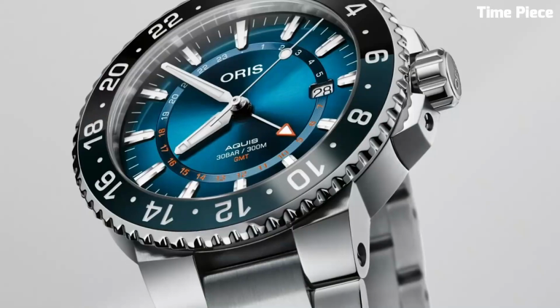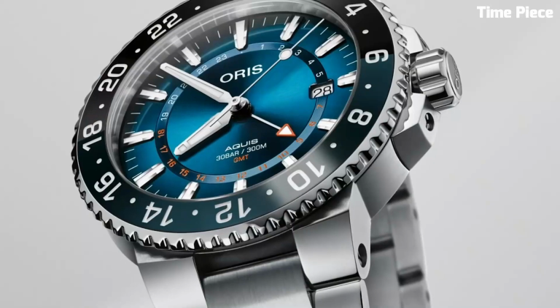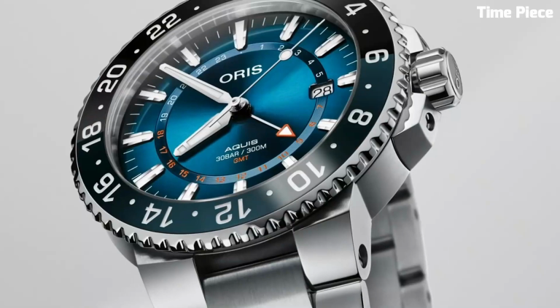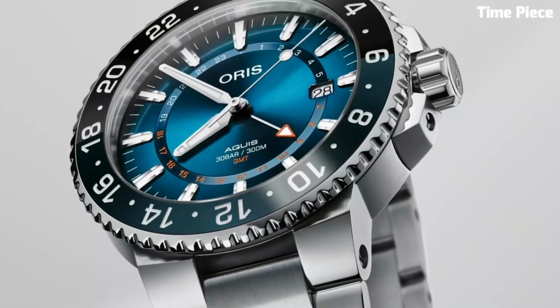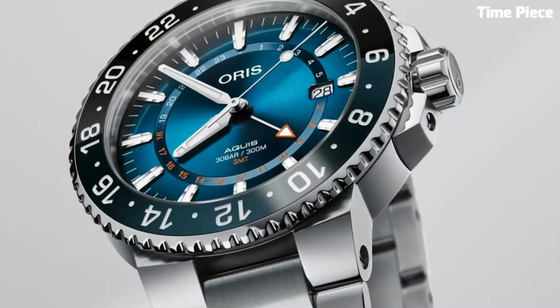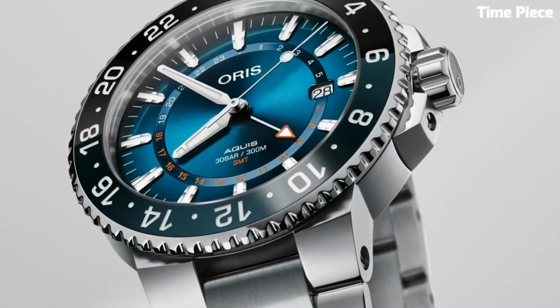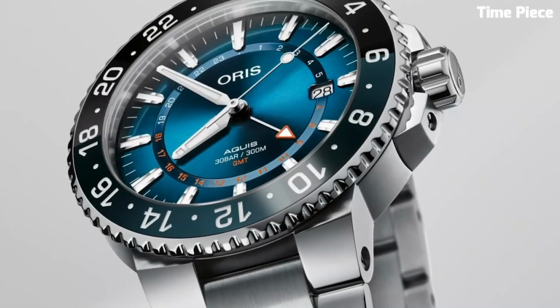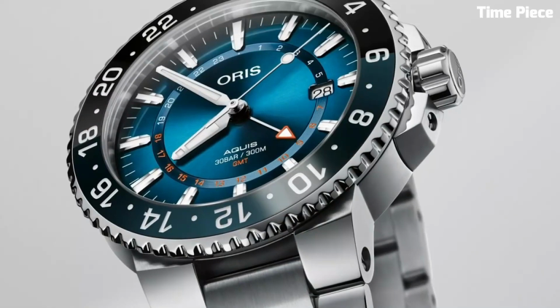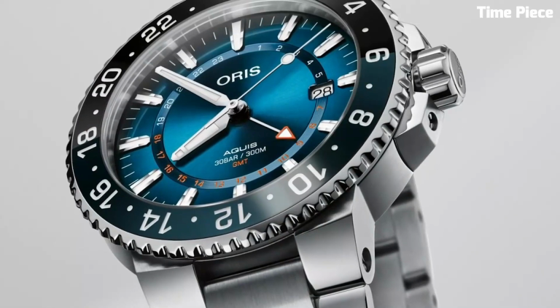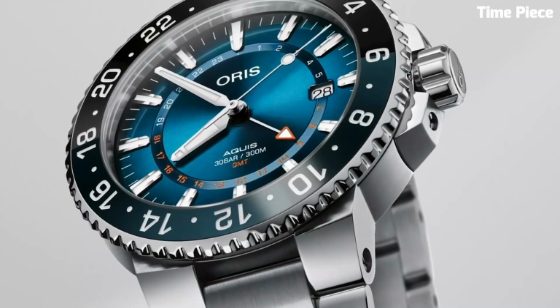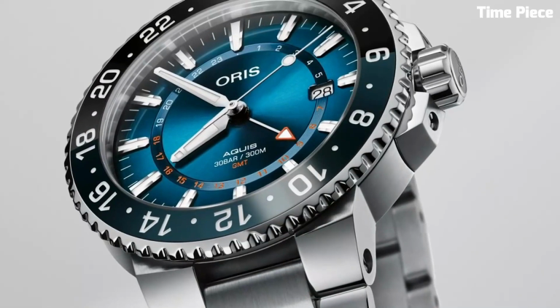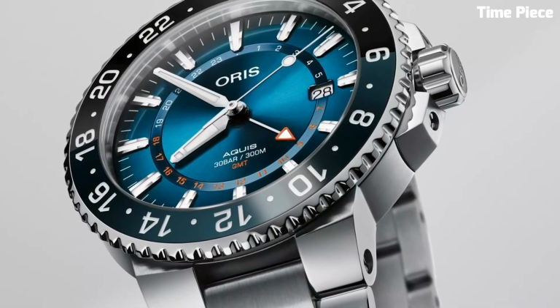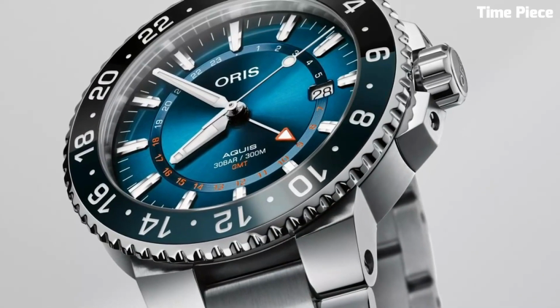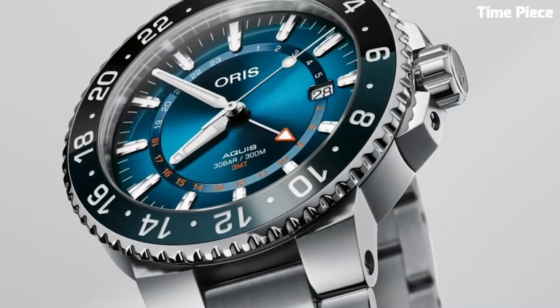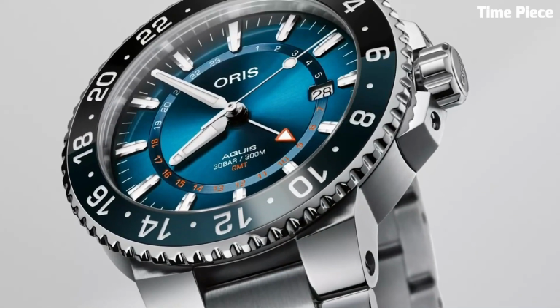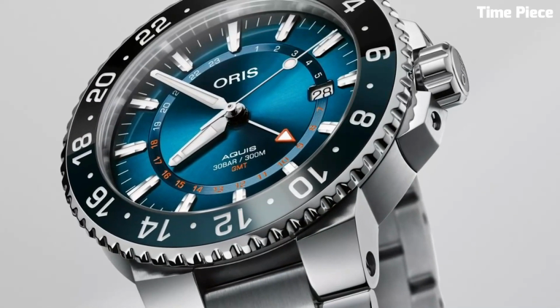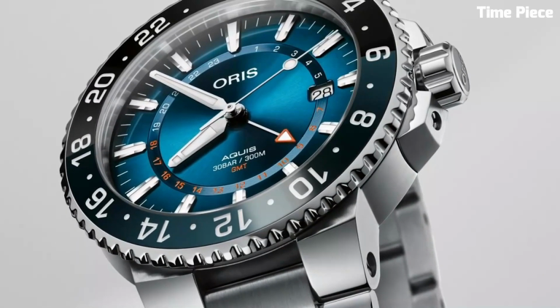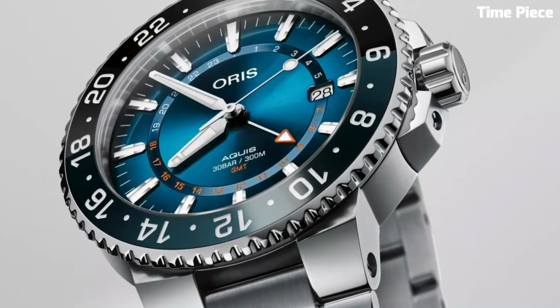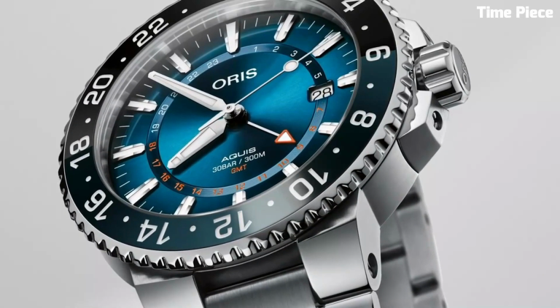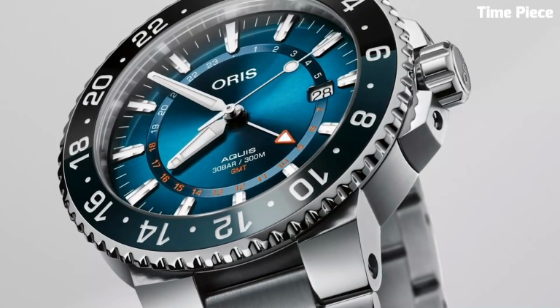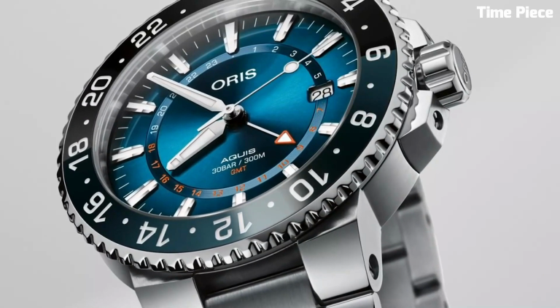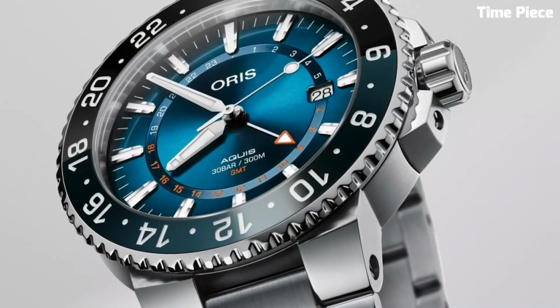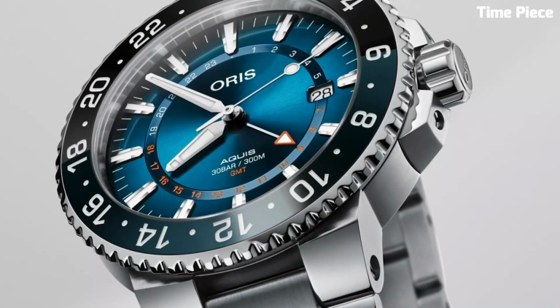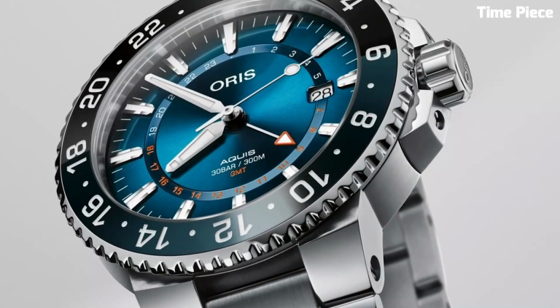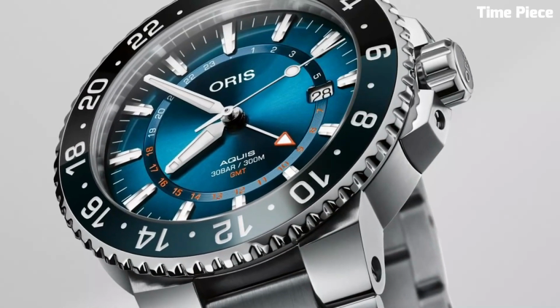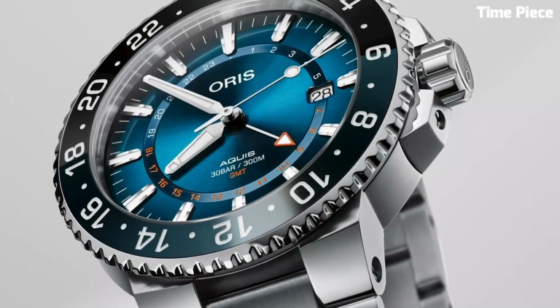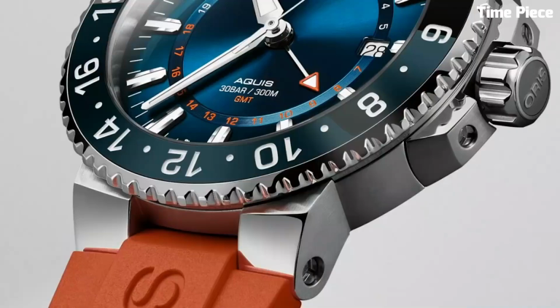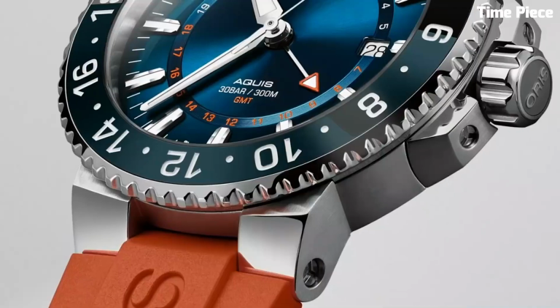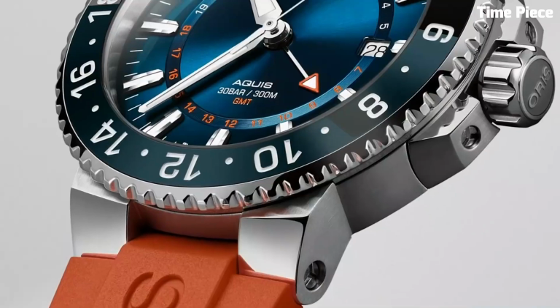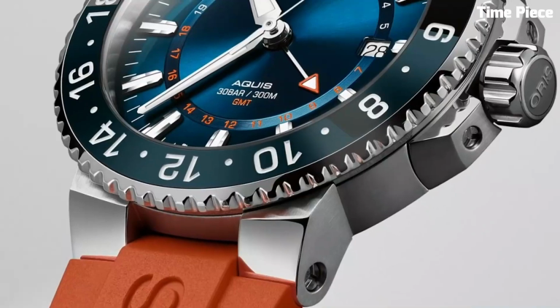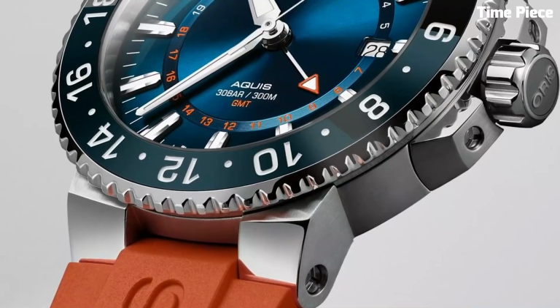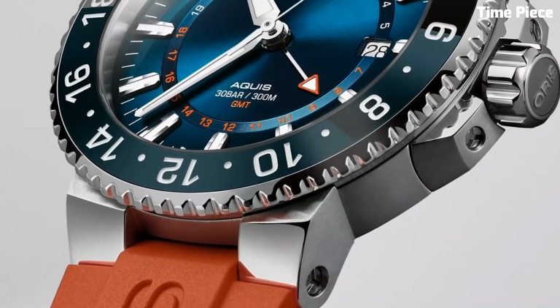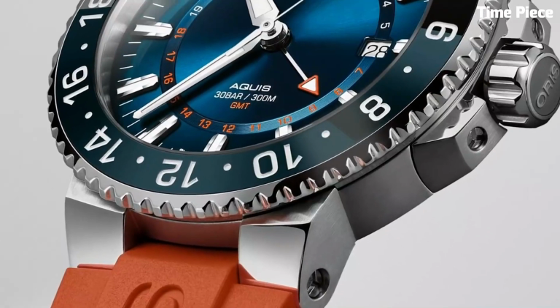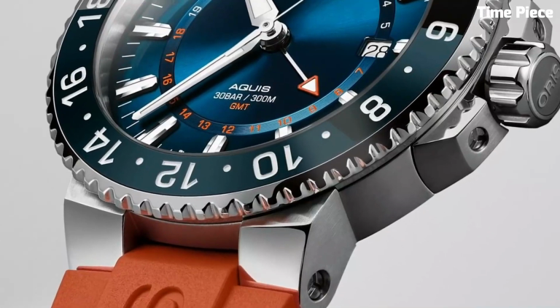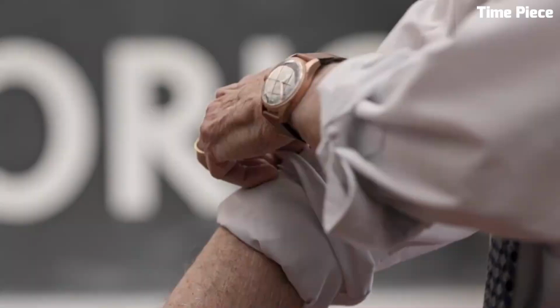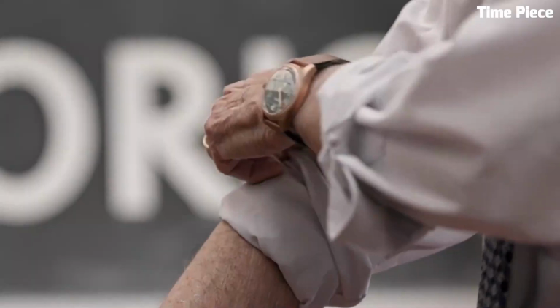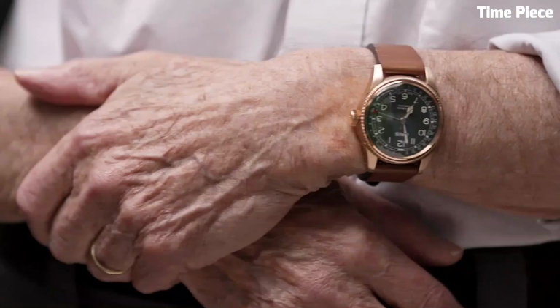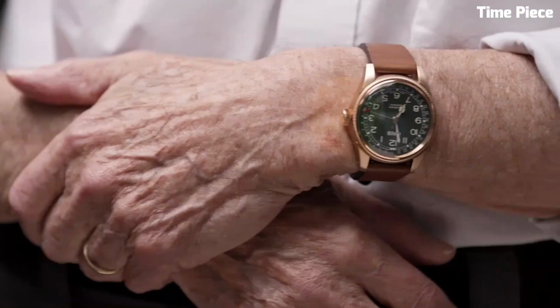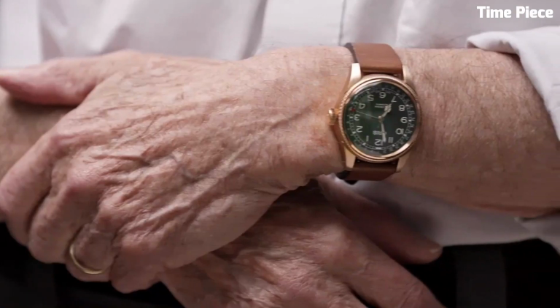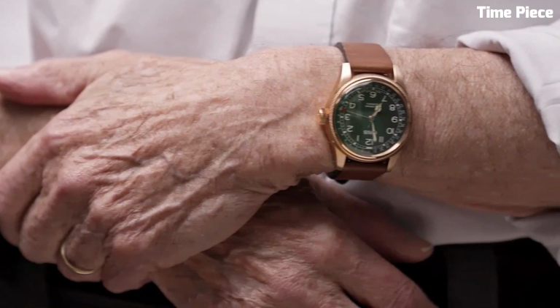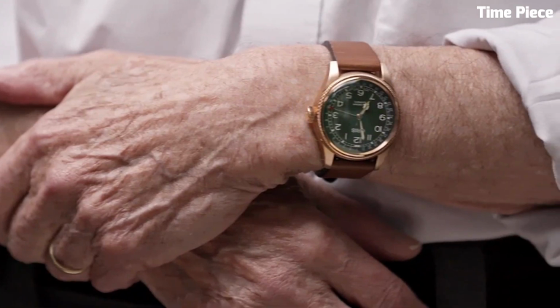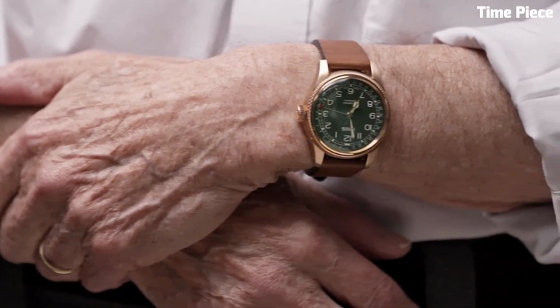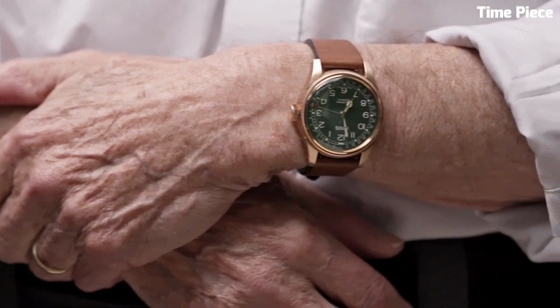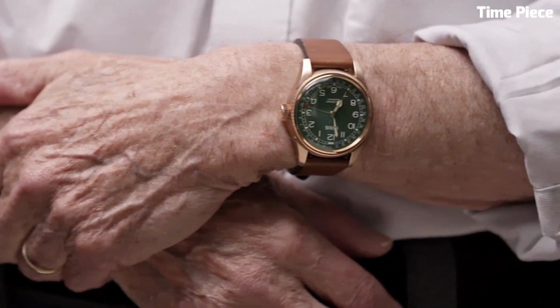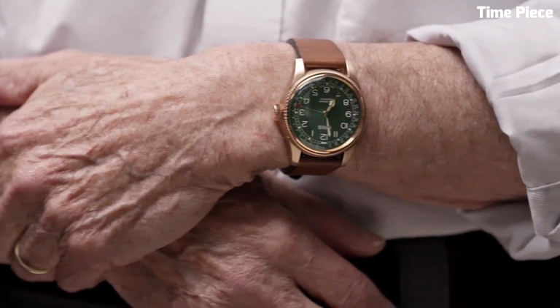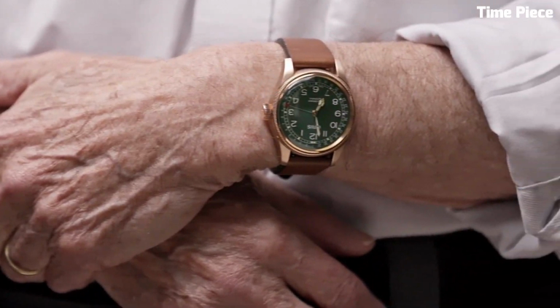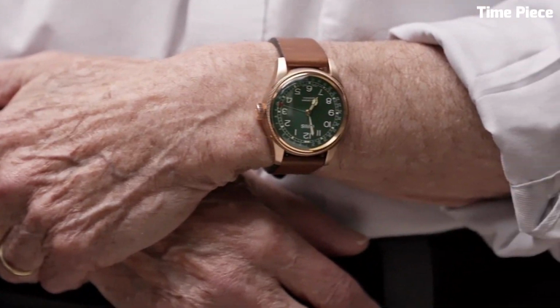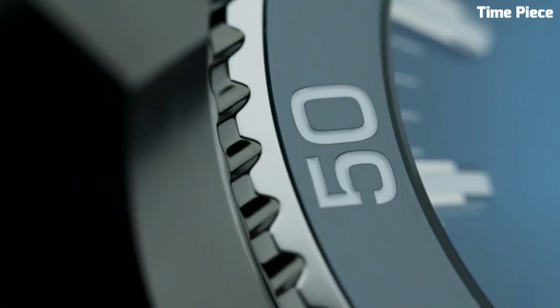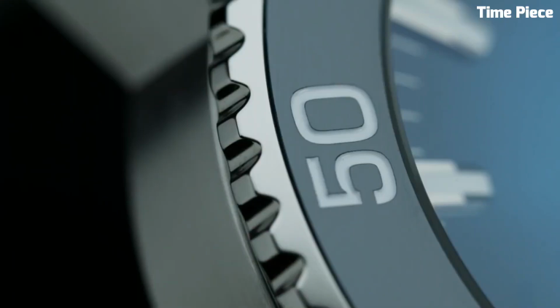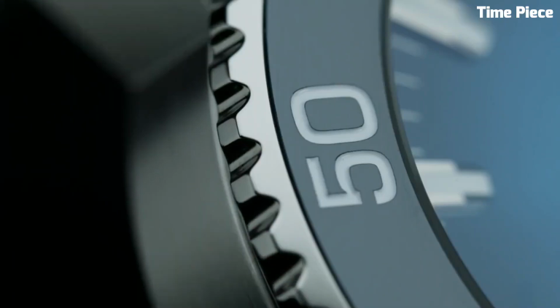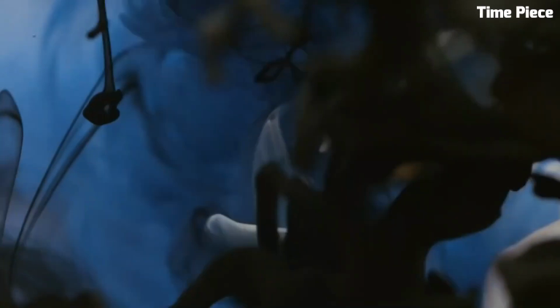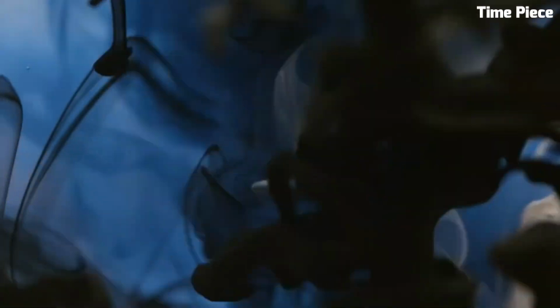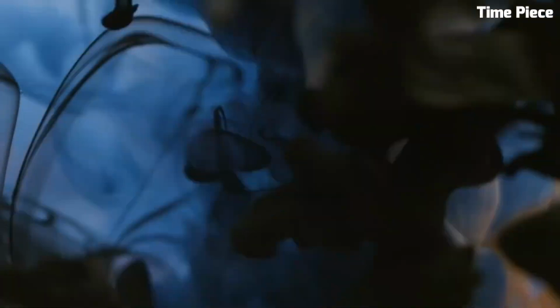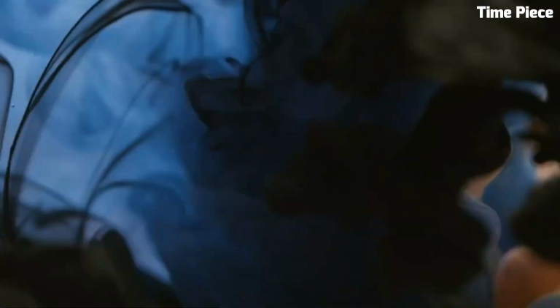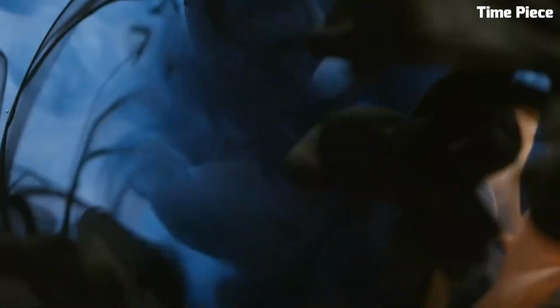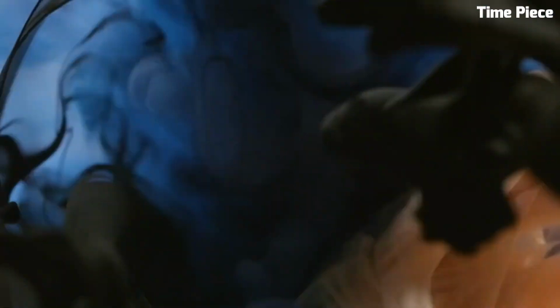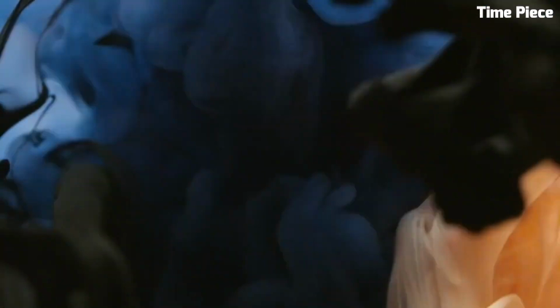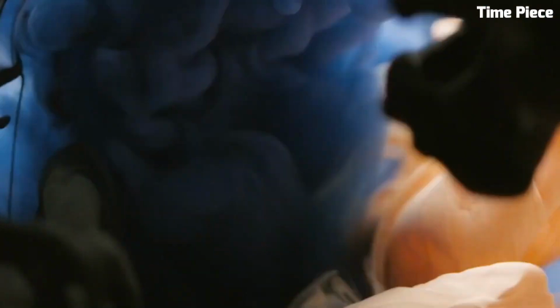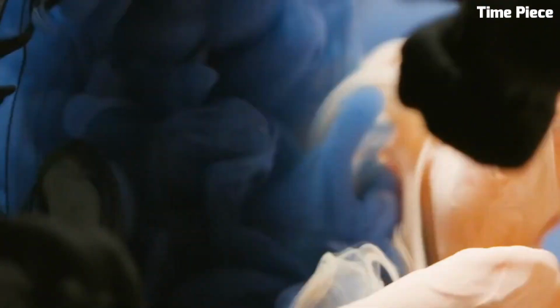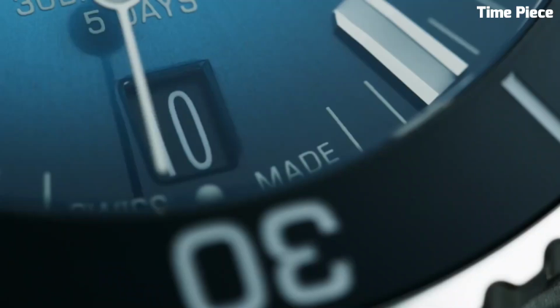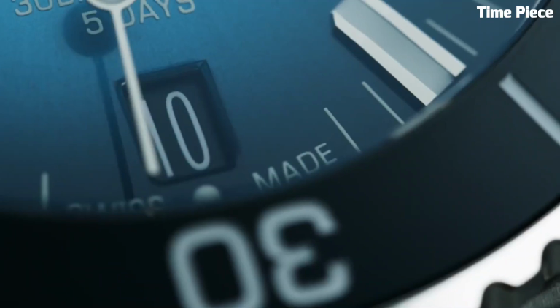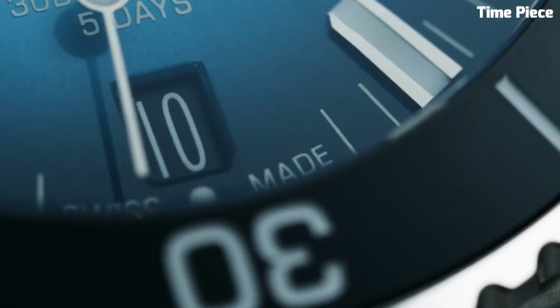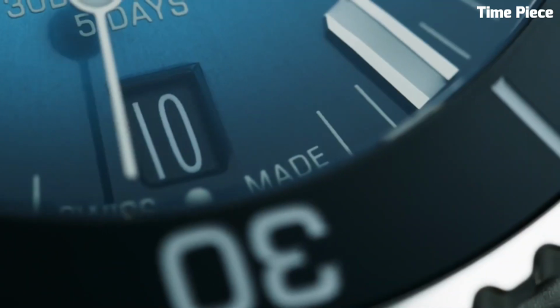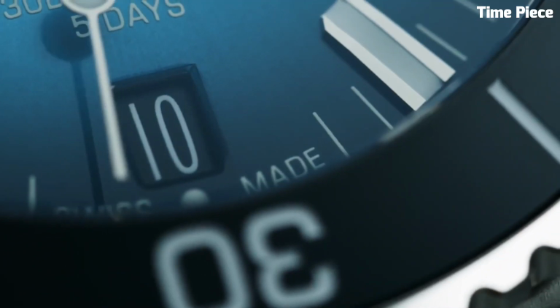Are you looking for the best Oris watches for men? These are the best Oris watches available on the market today.